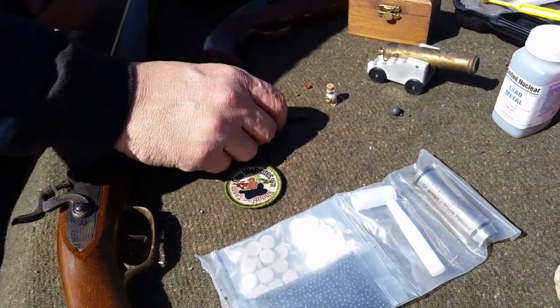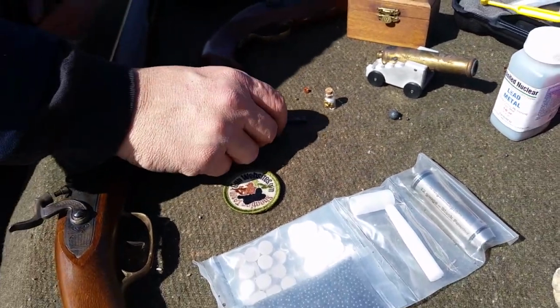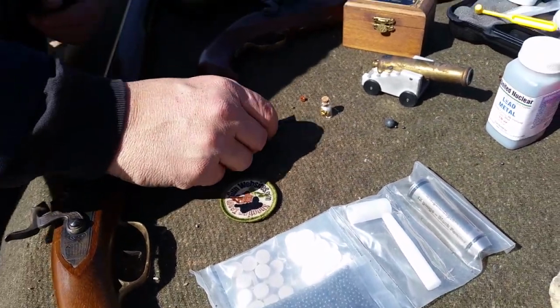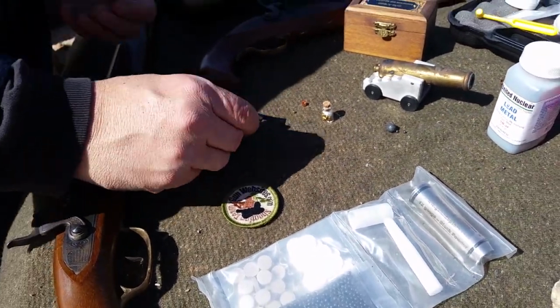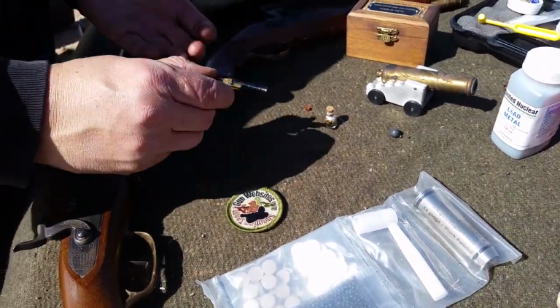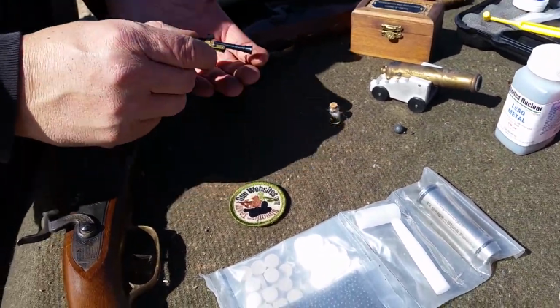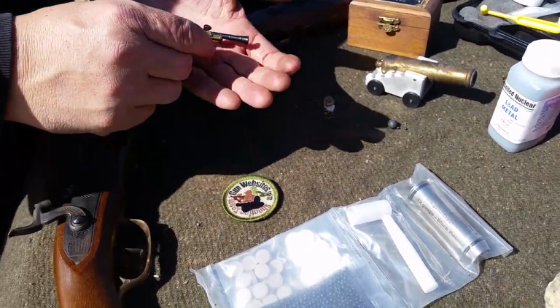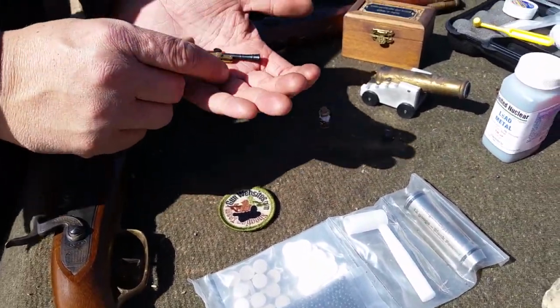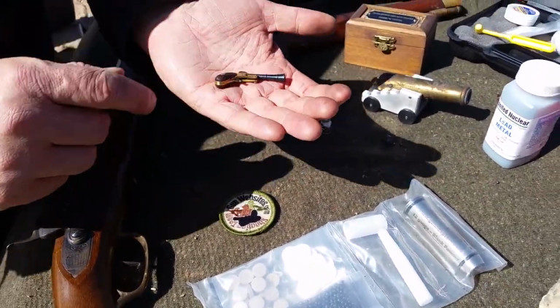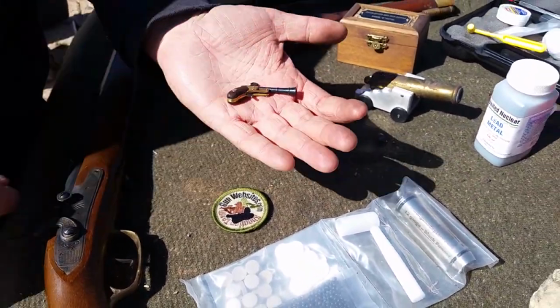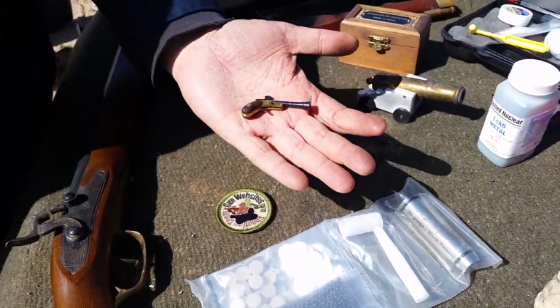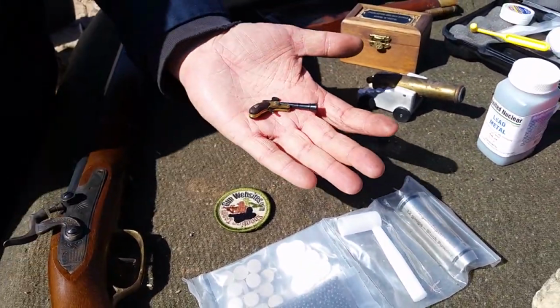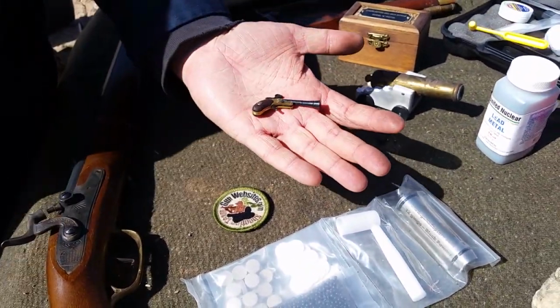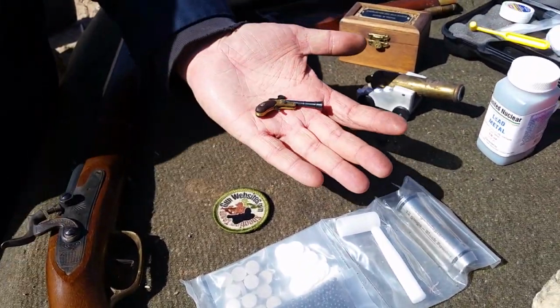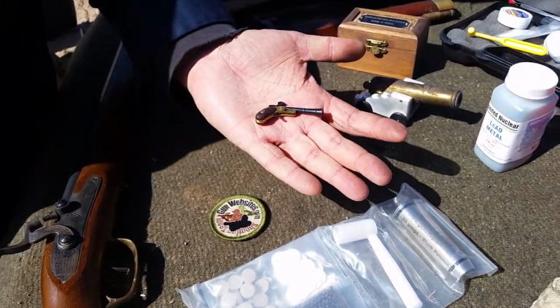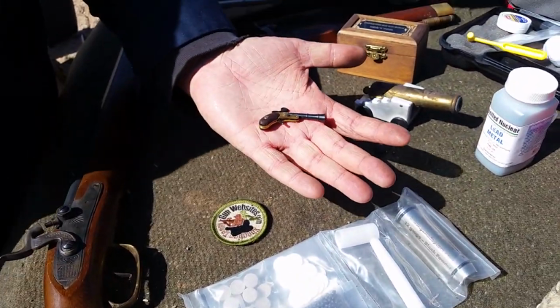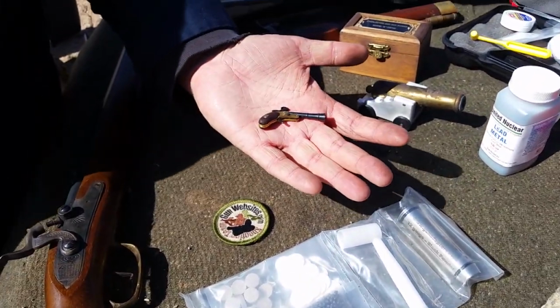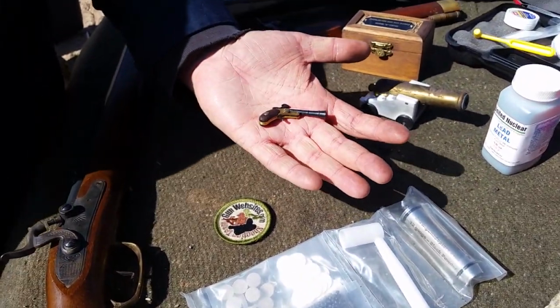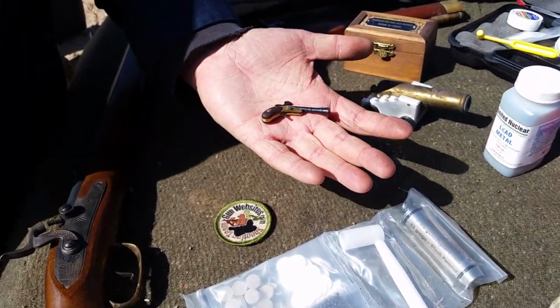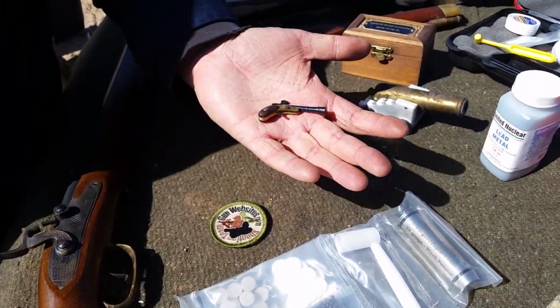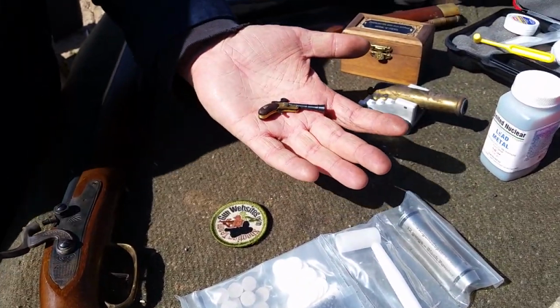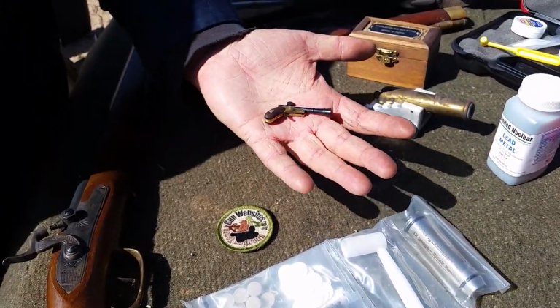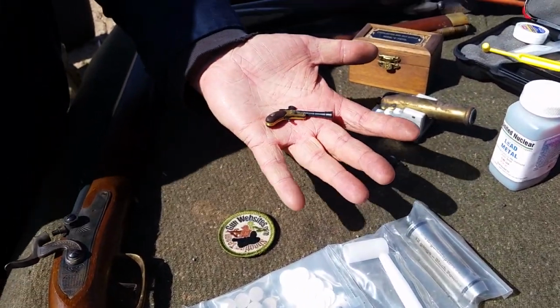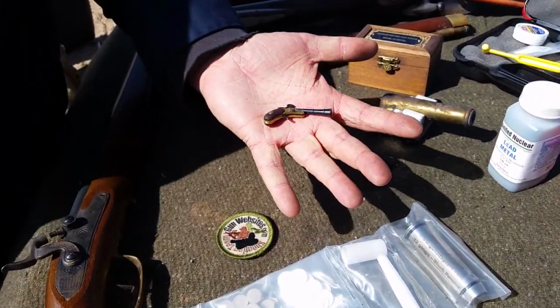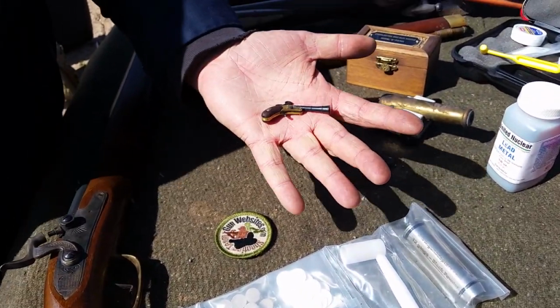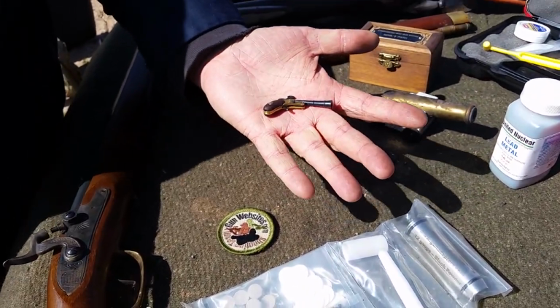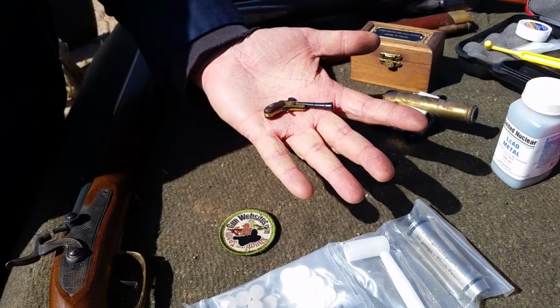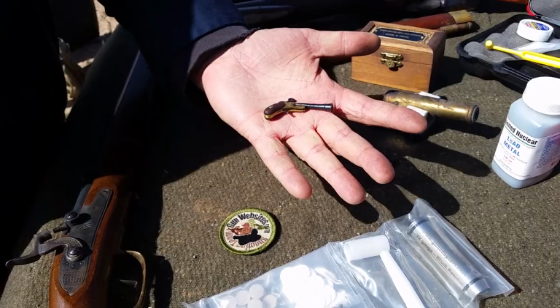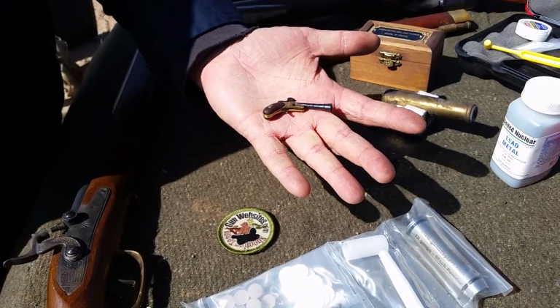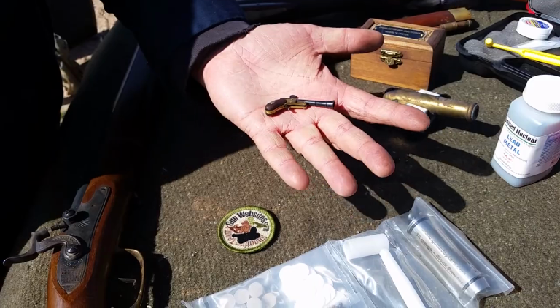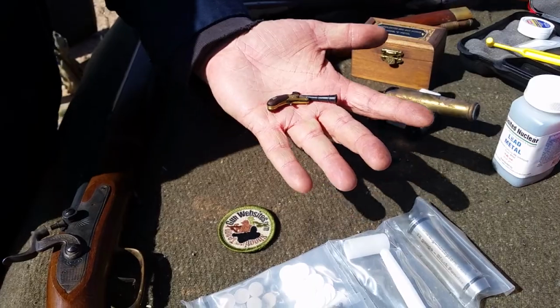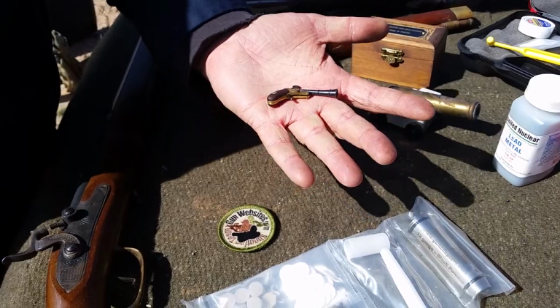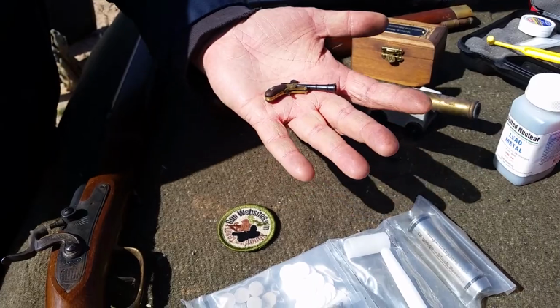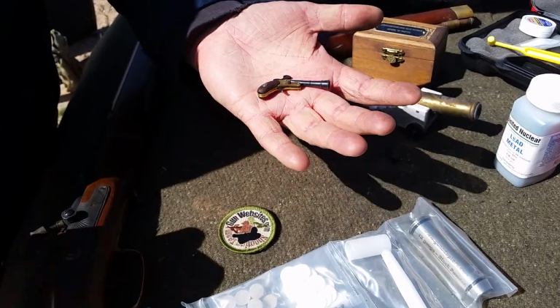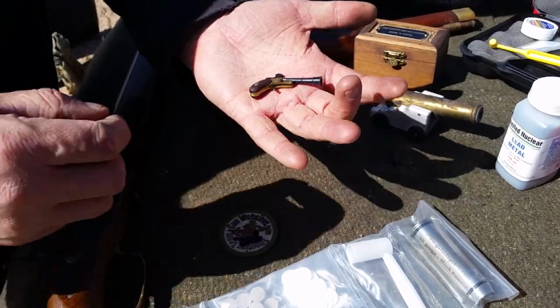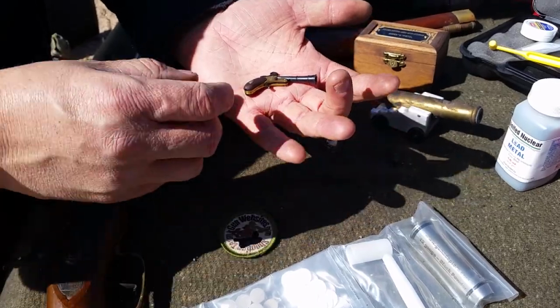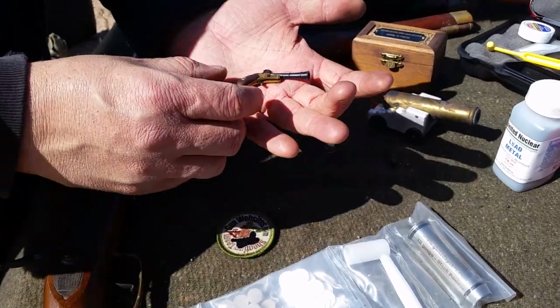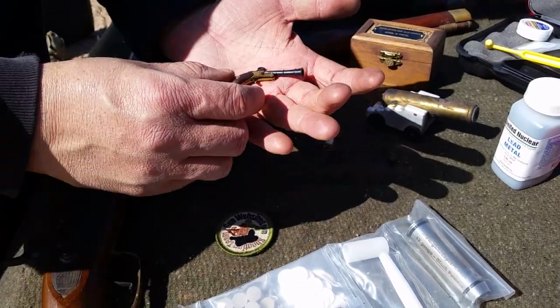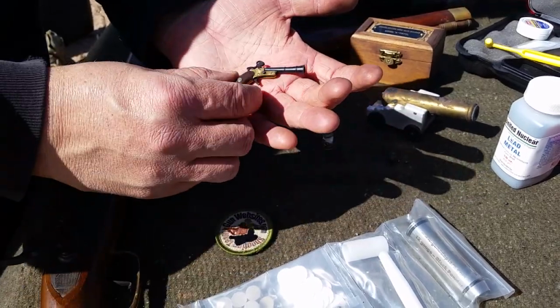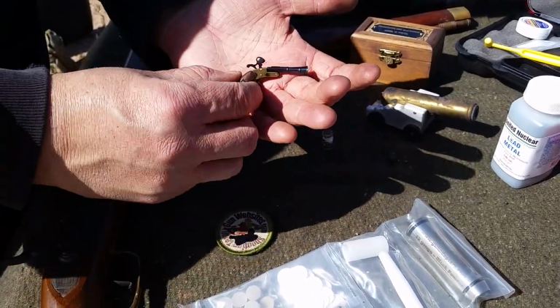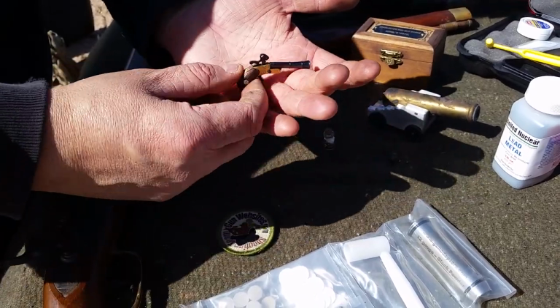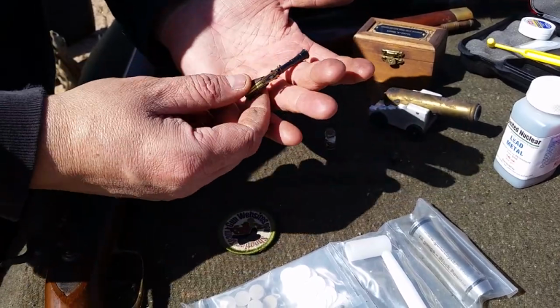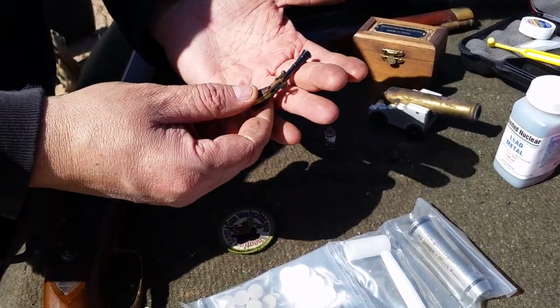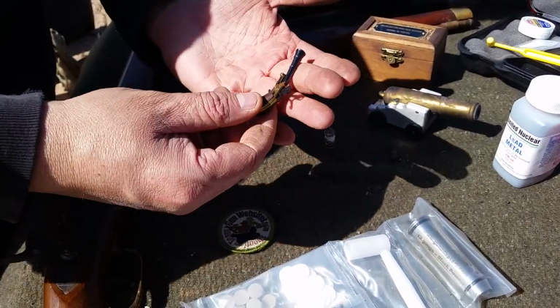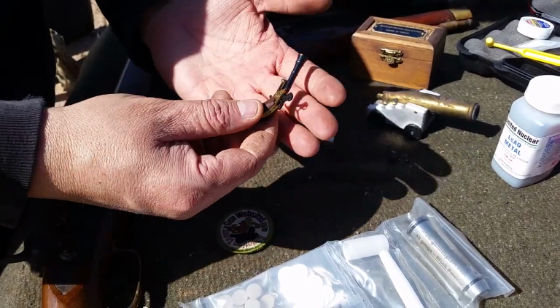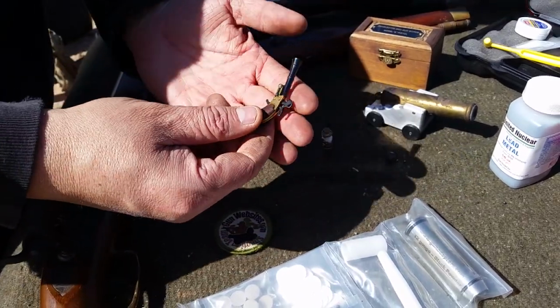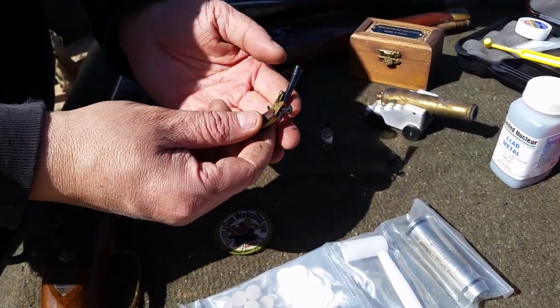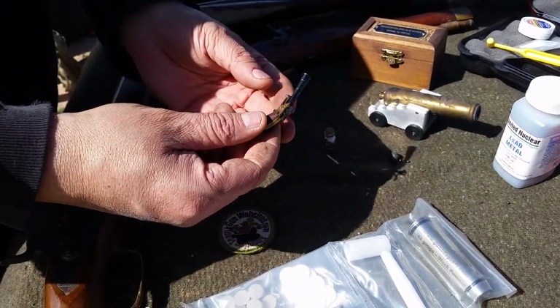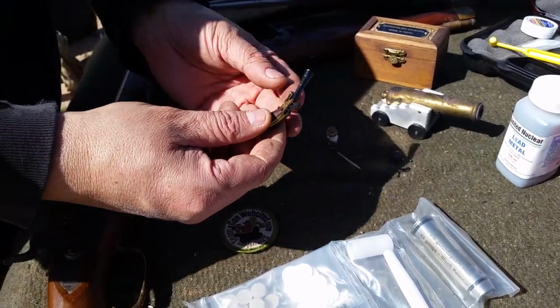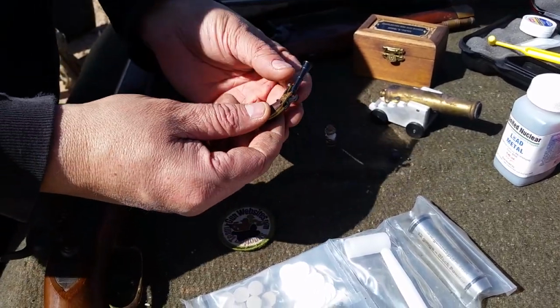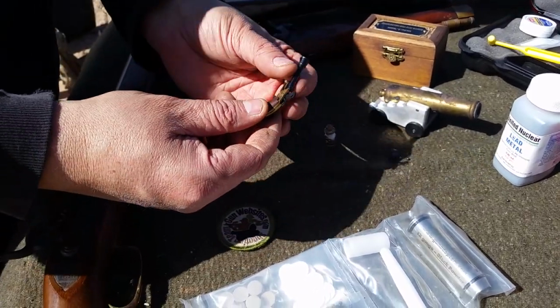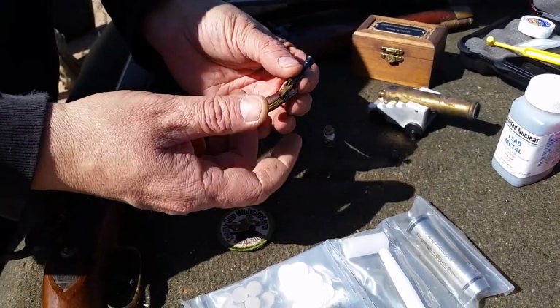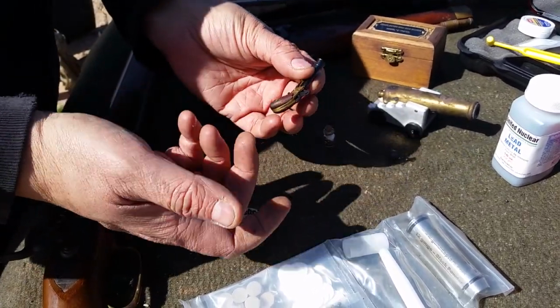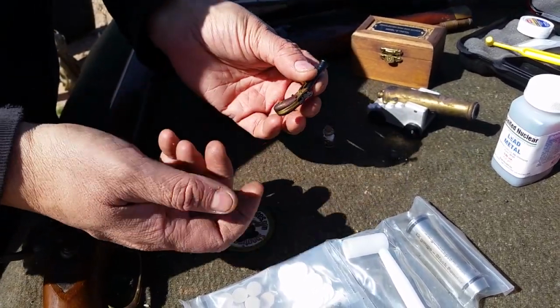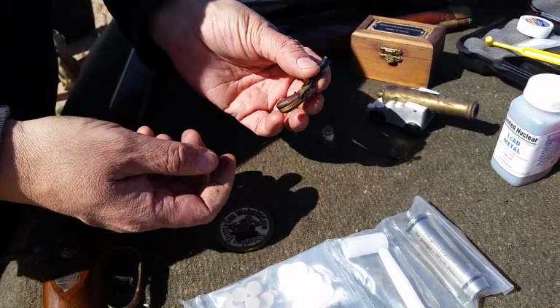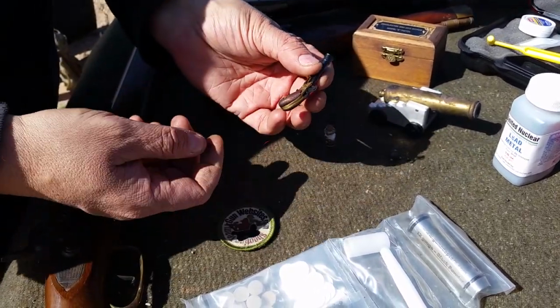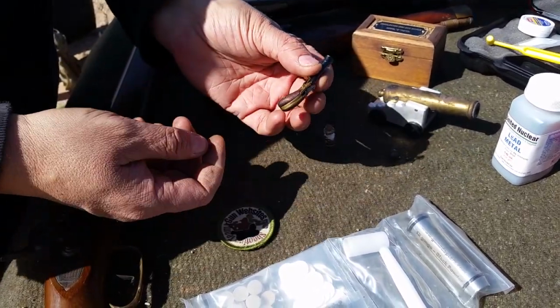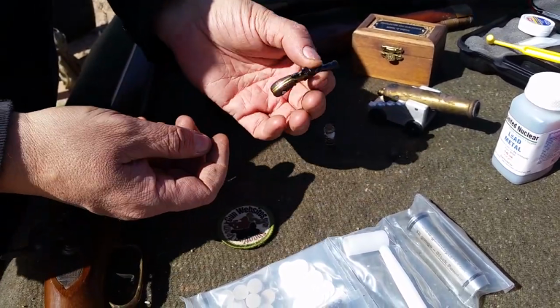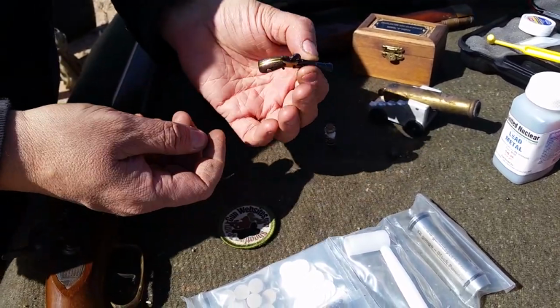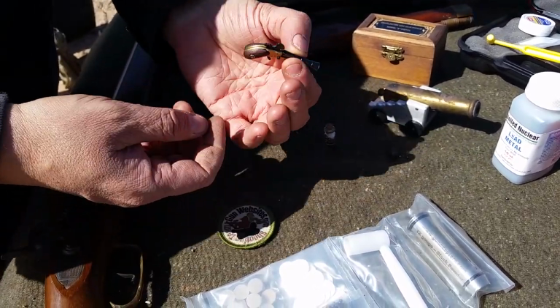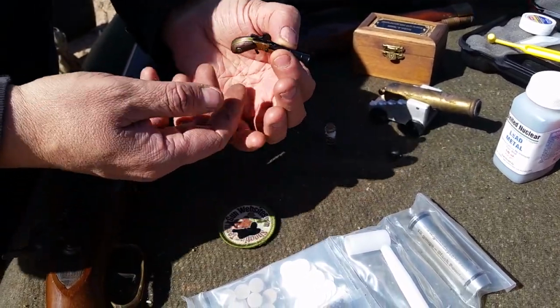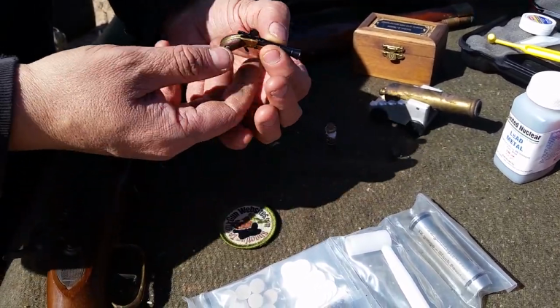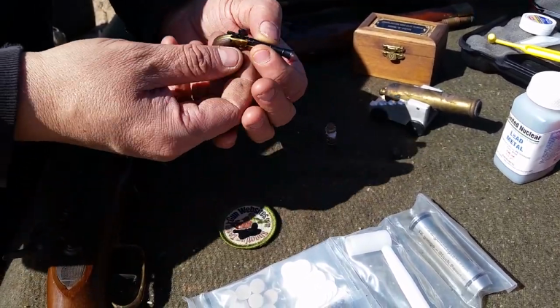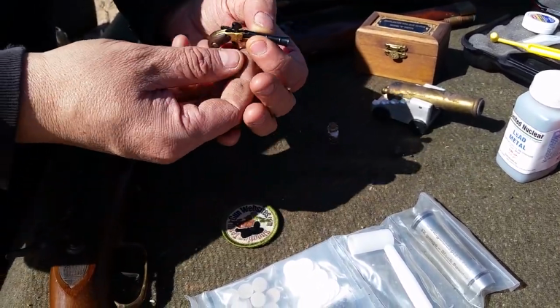We're taking a look at Charleston Mini Gun Works. This is their Model B Blunderbuss, and this is an actual working firearm.